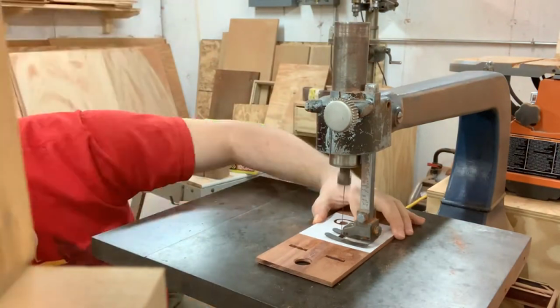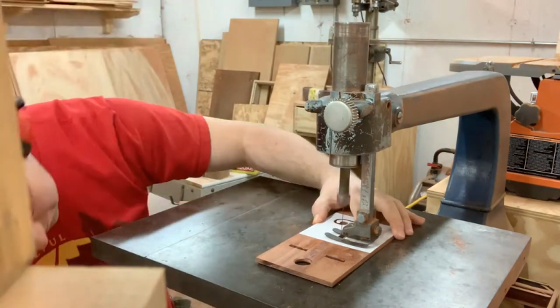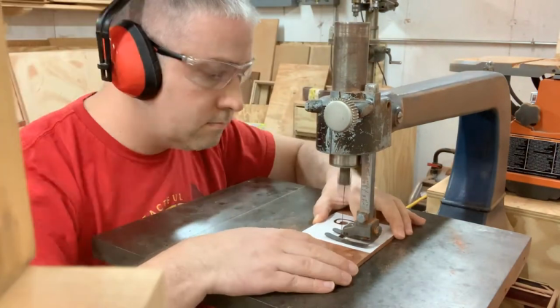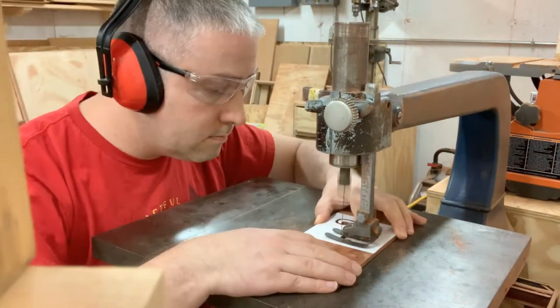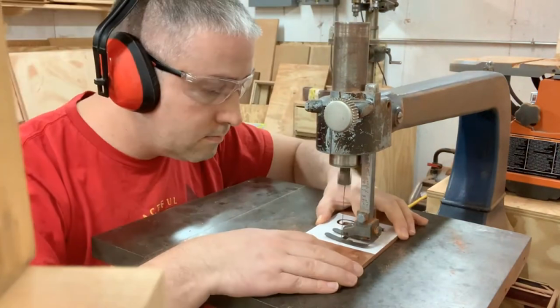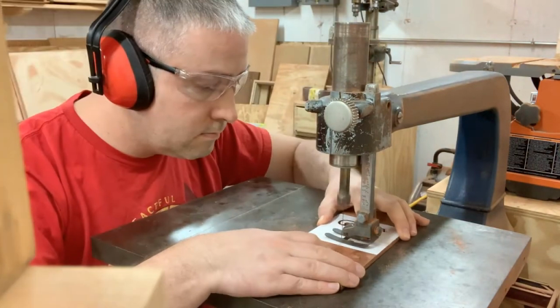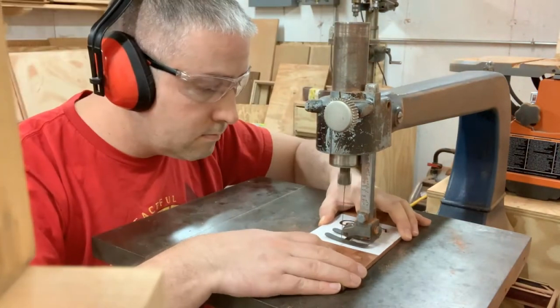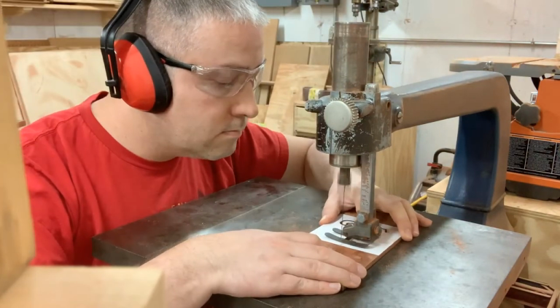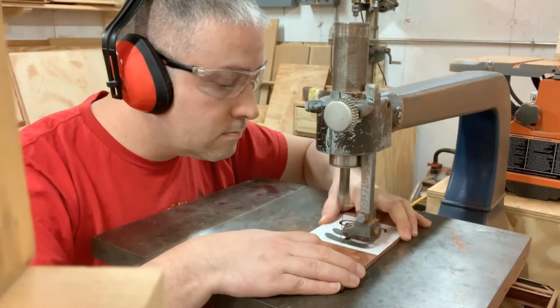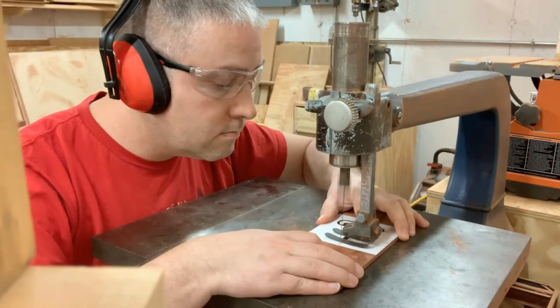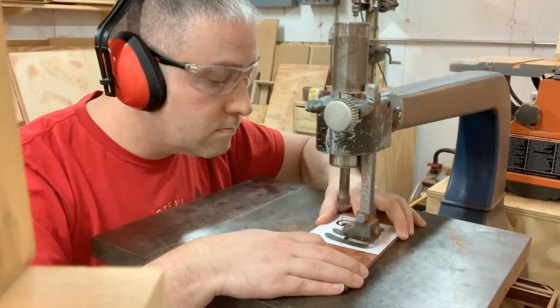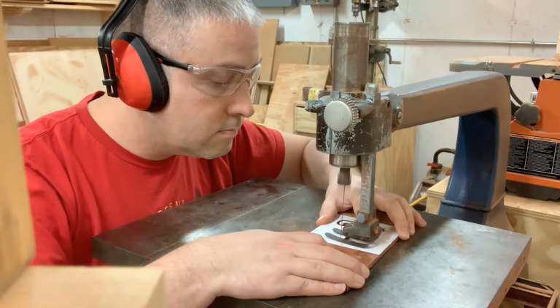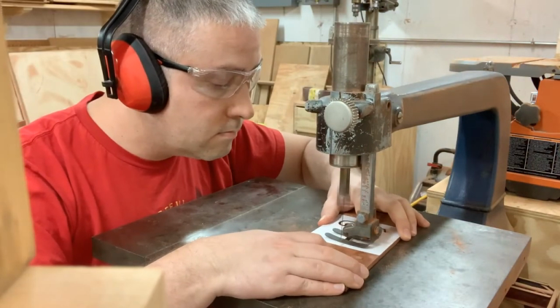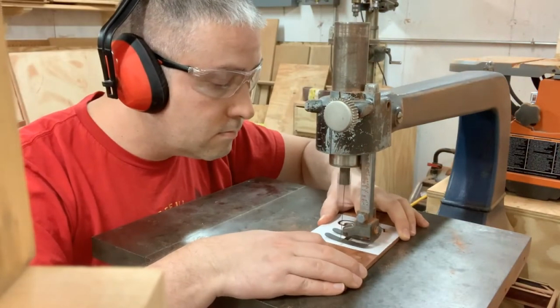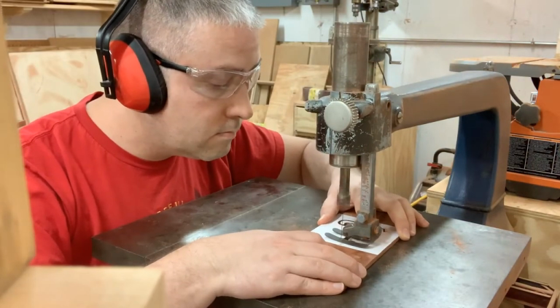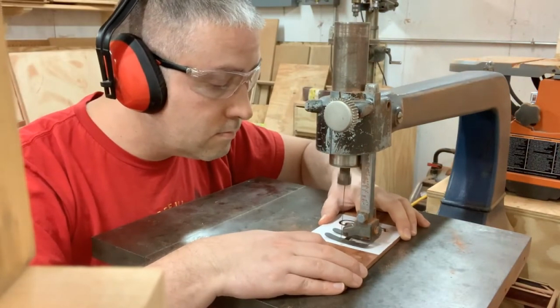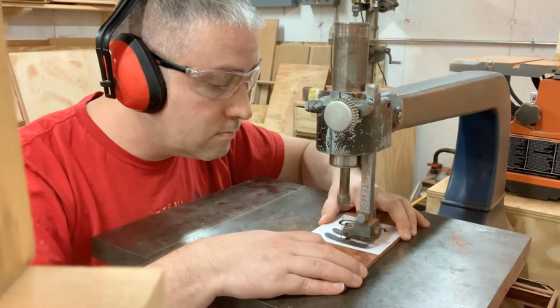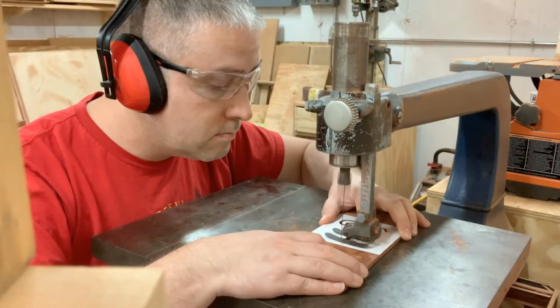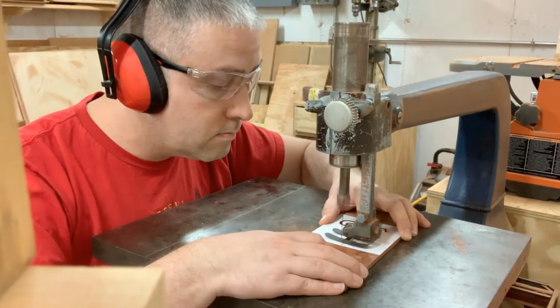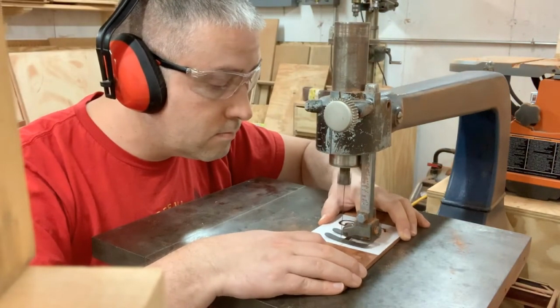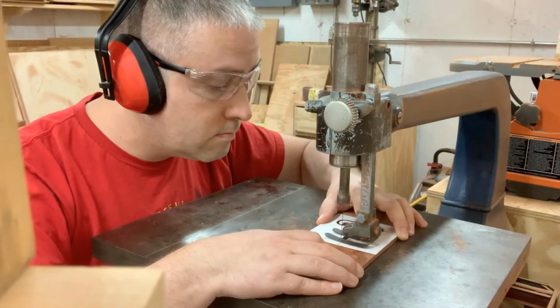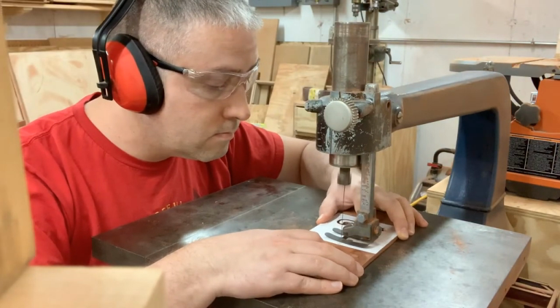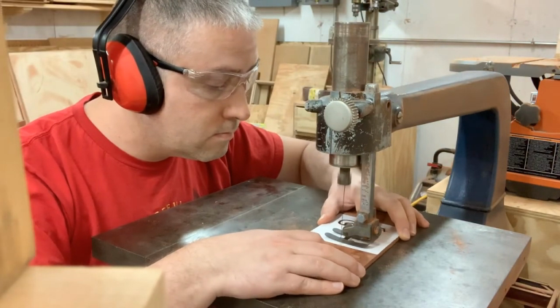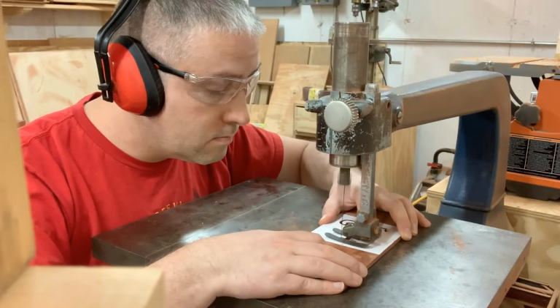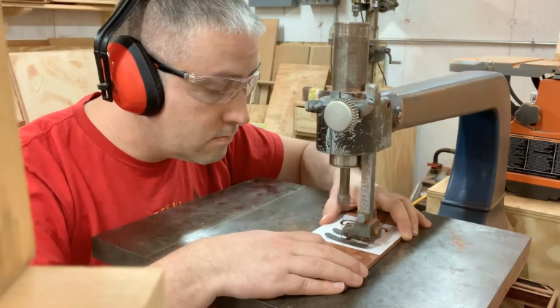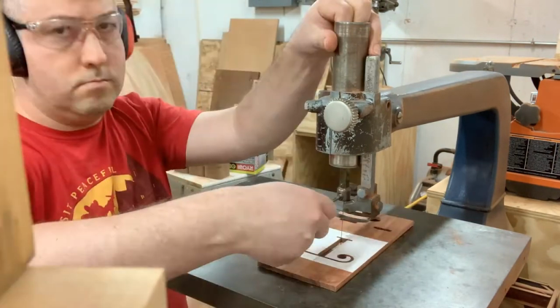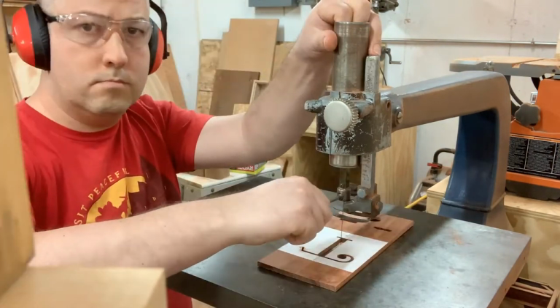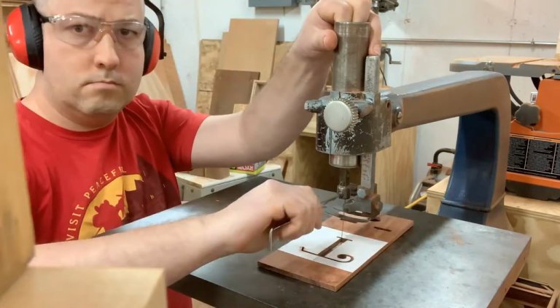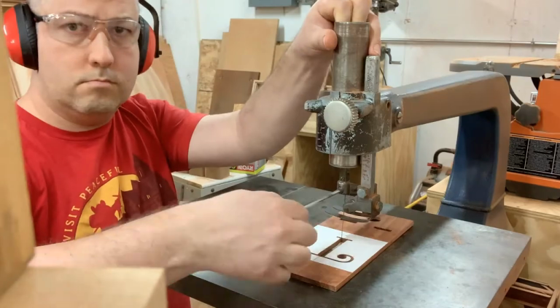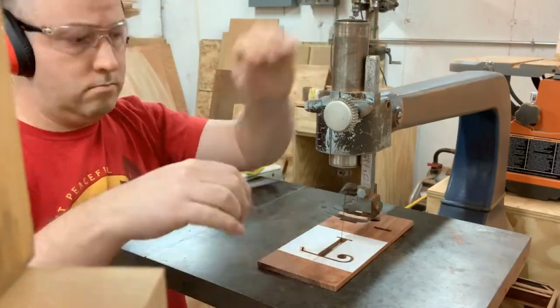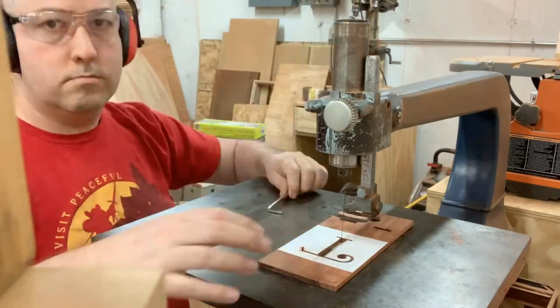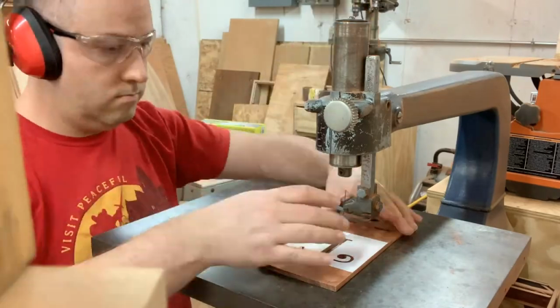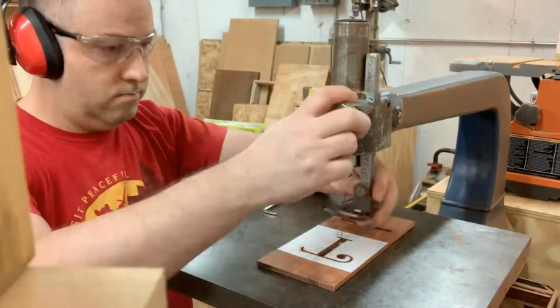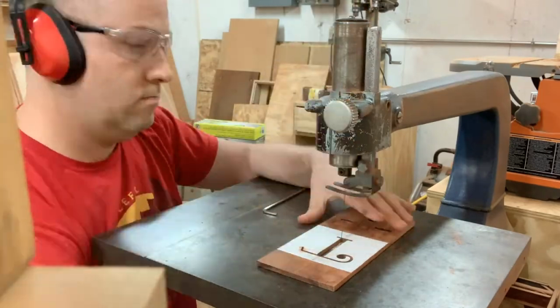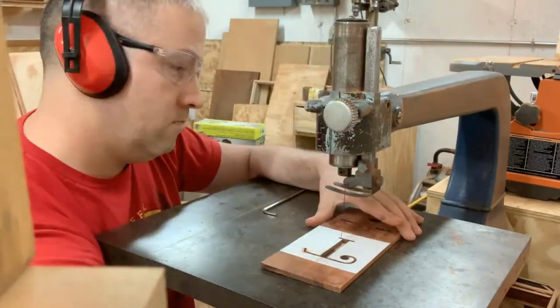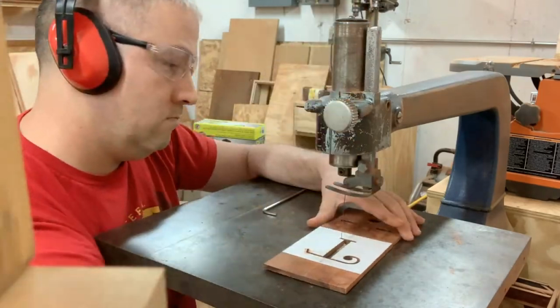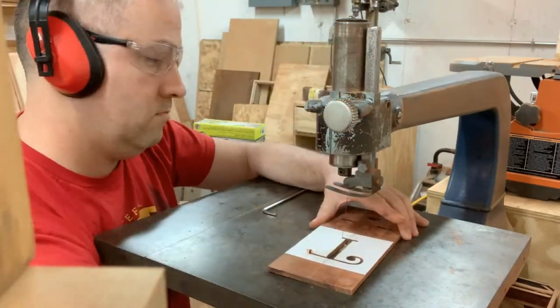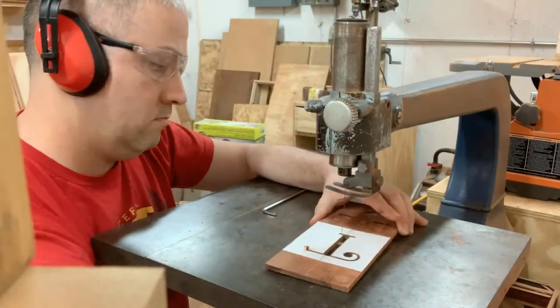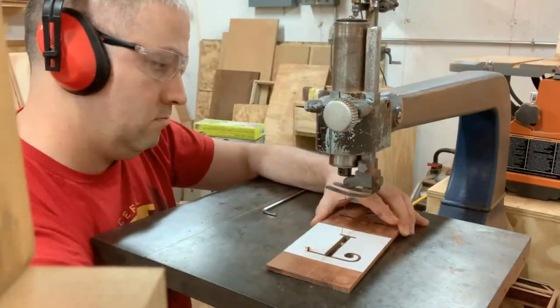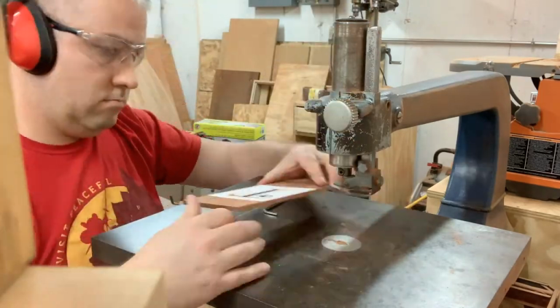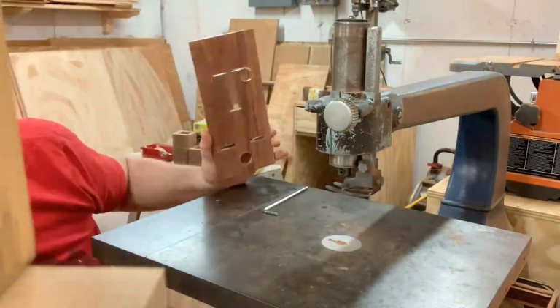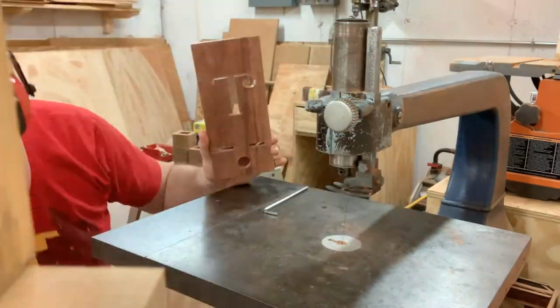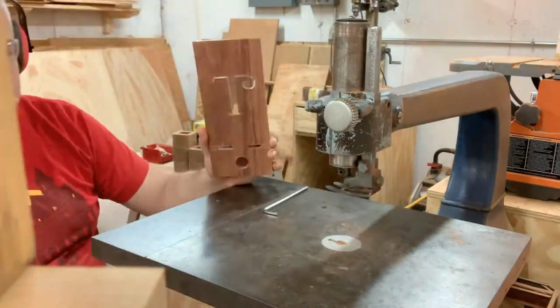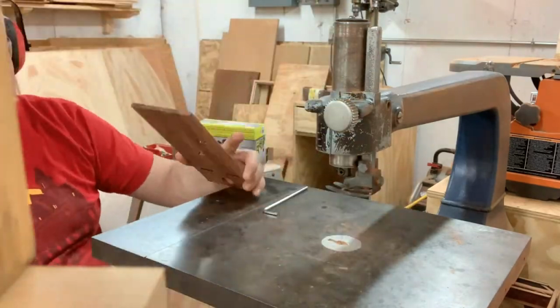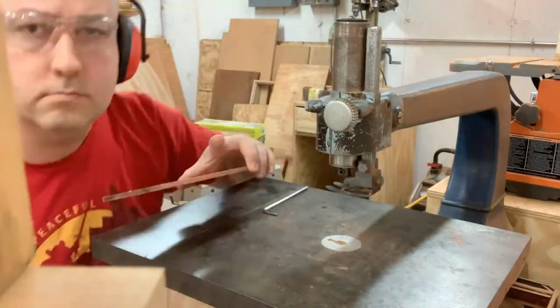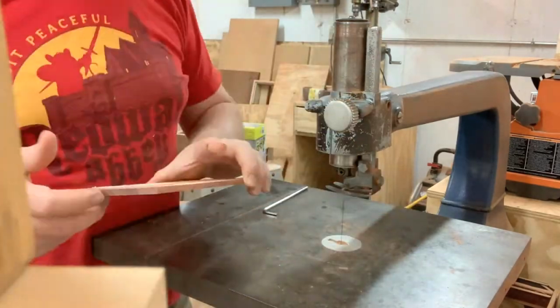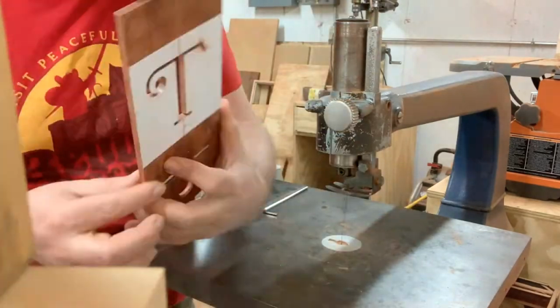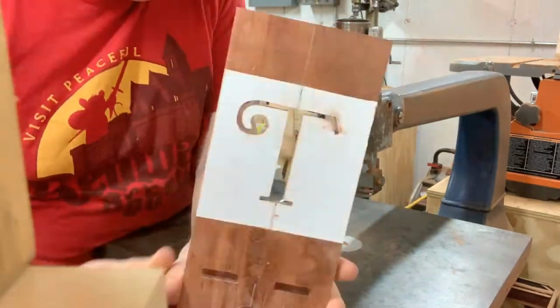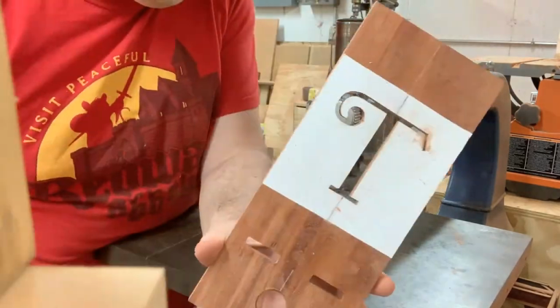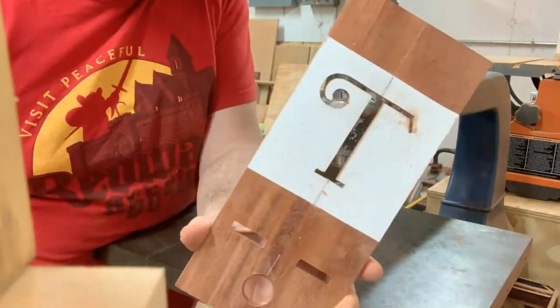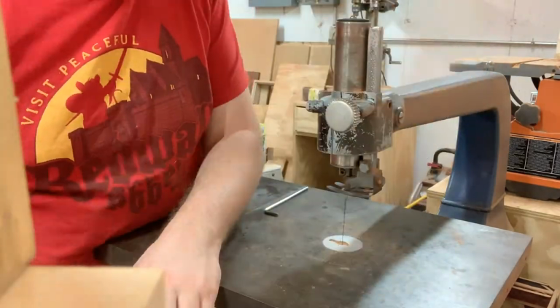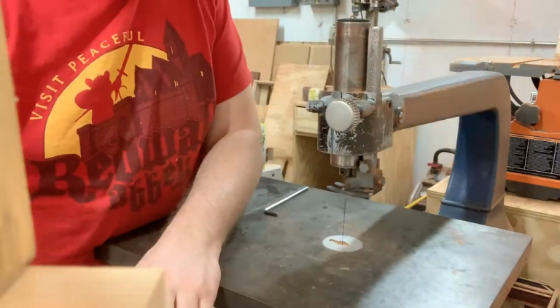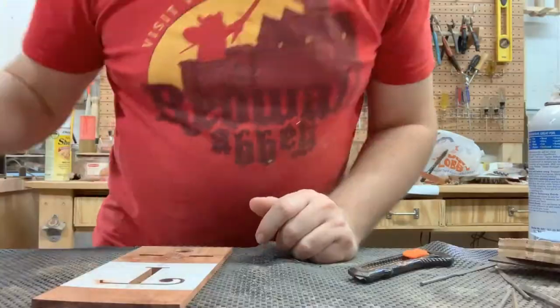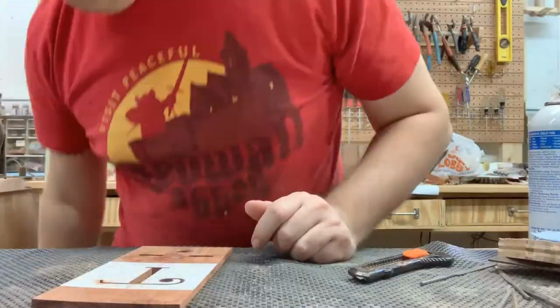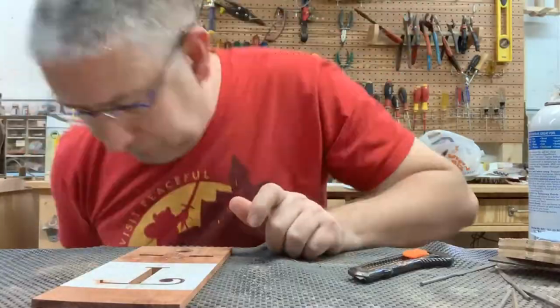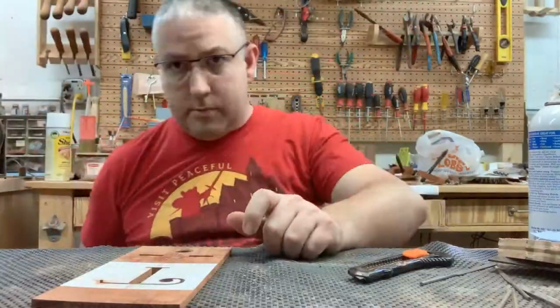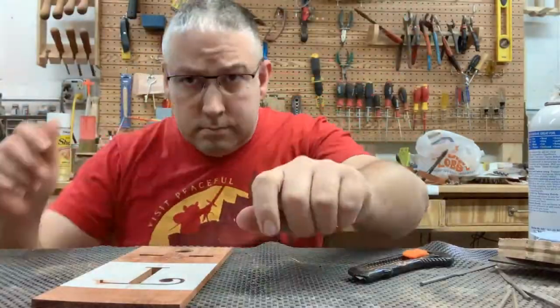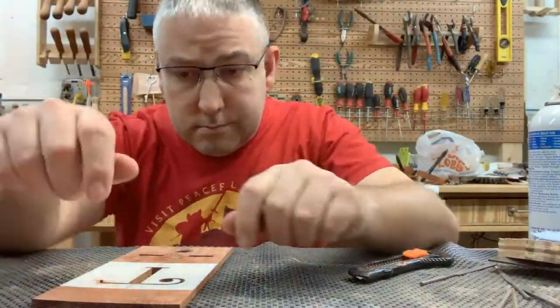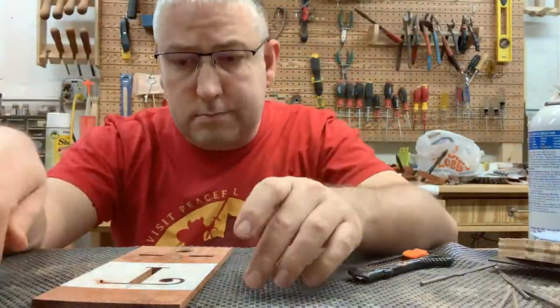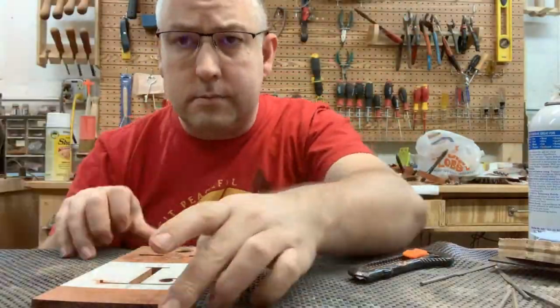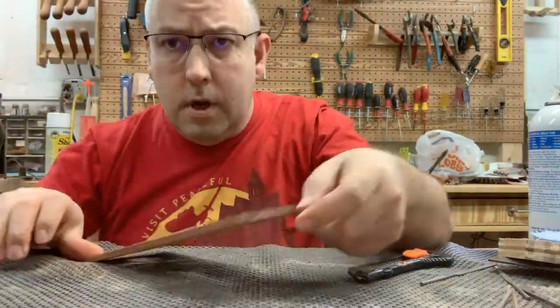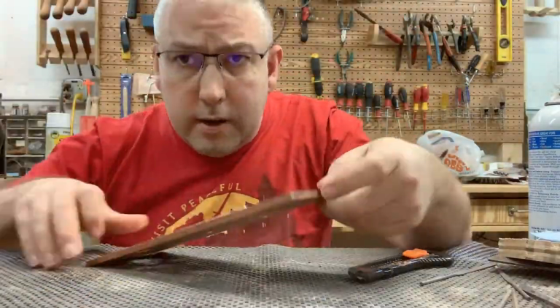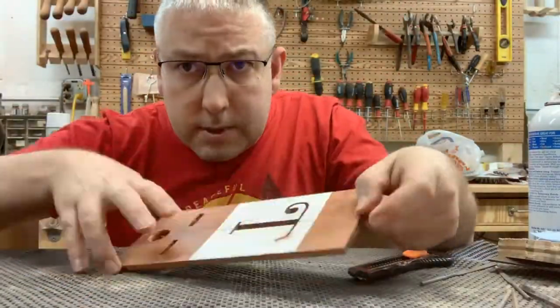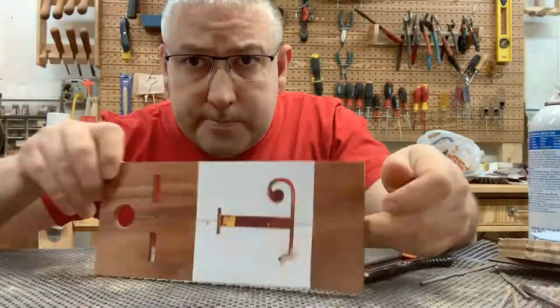I skipped through a bunch of this because it was just eight or ten minutes of me cutting and I didn't think anybody wanted to watch that, but as you can see it came out pretty well.